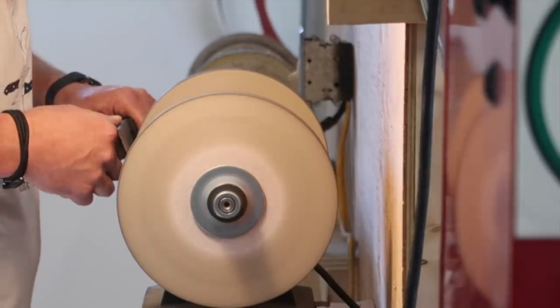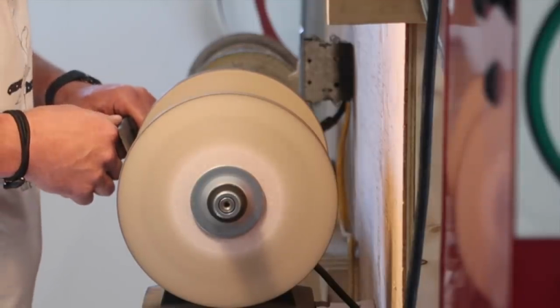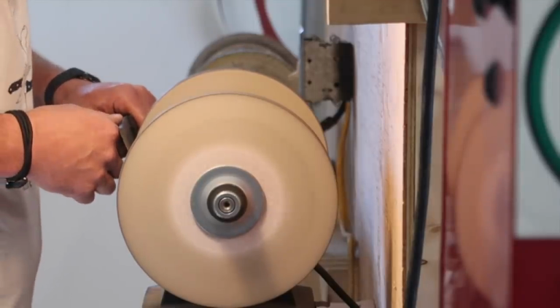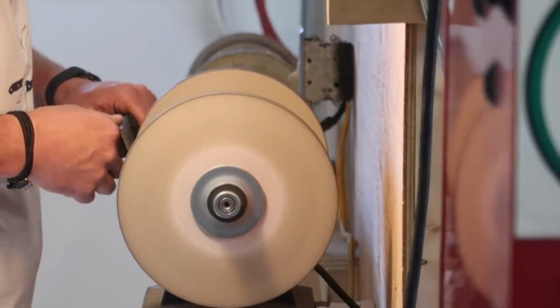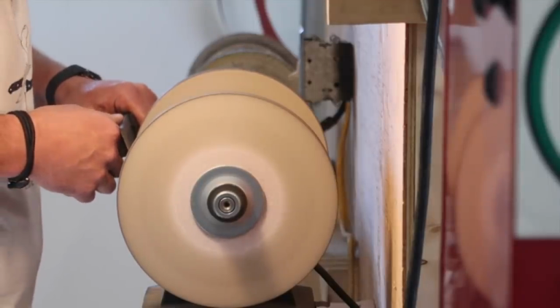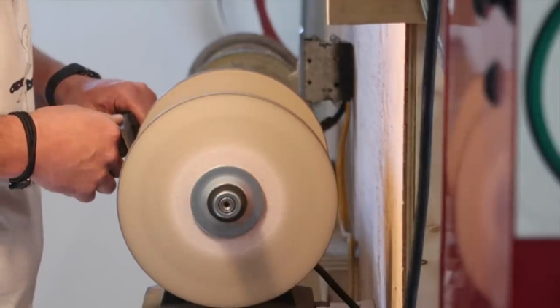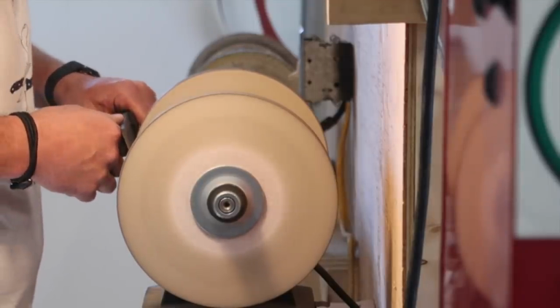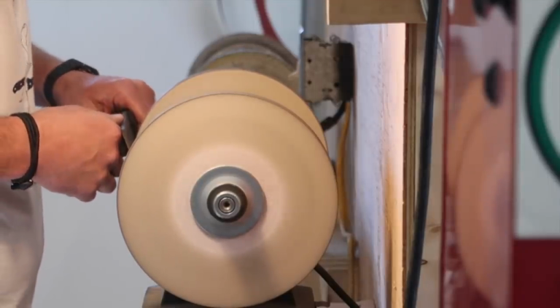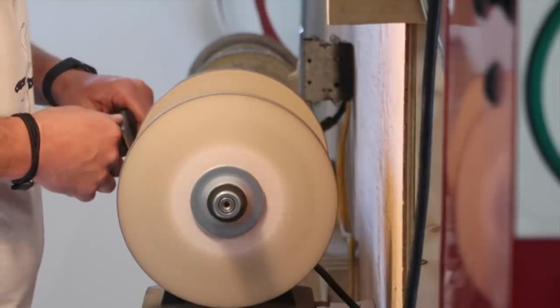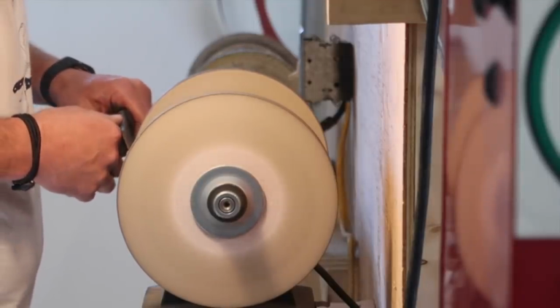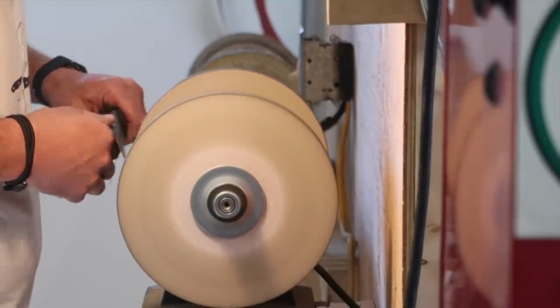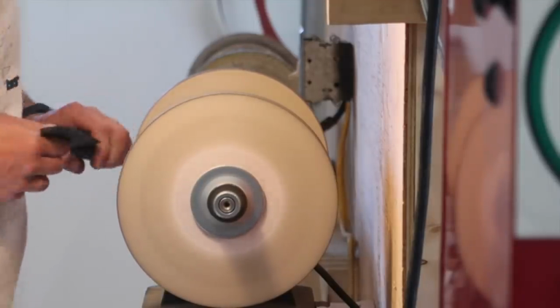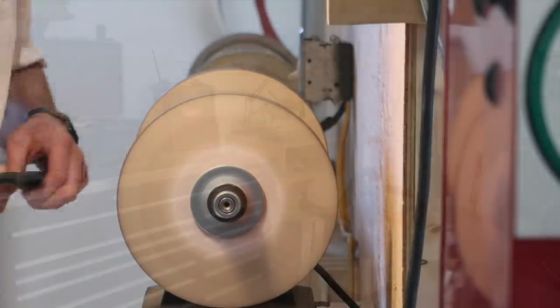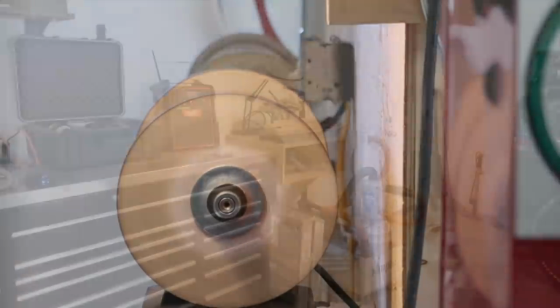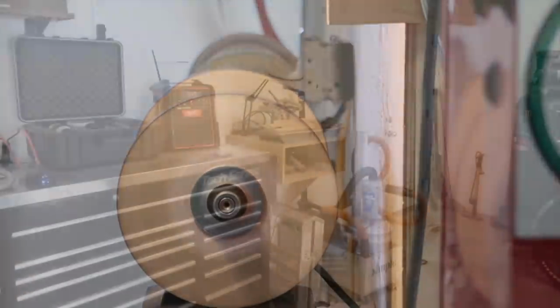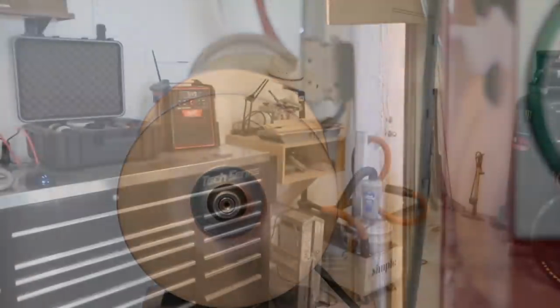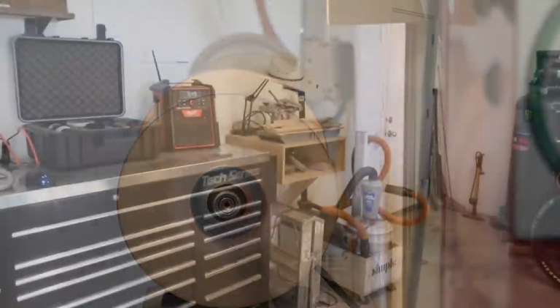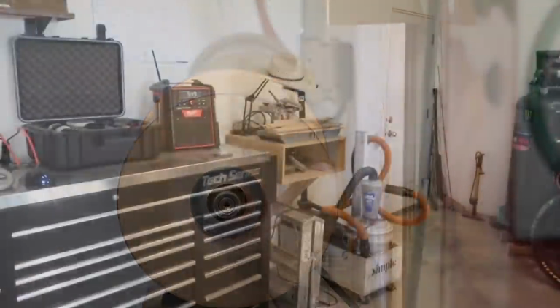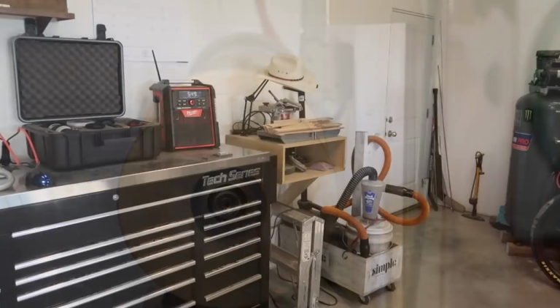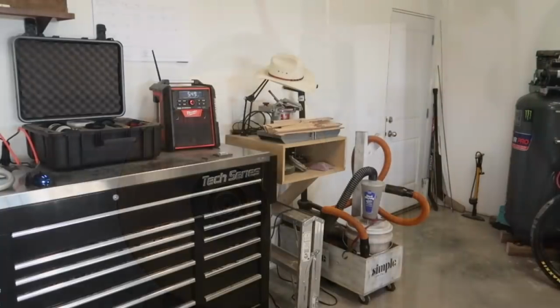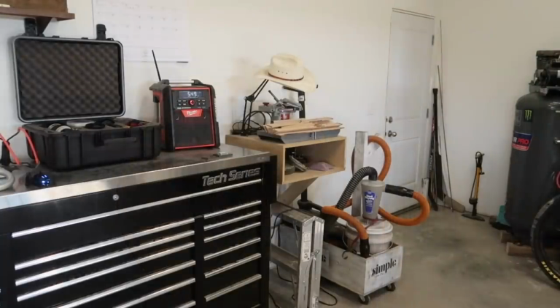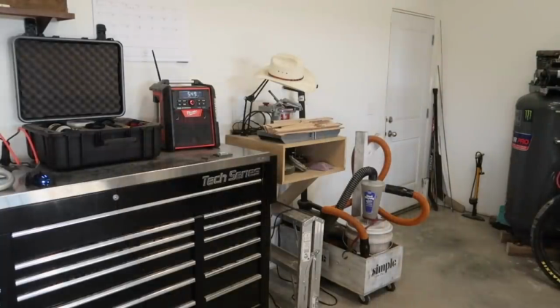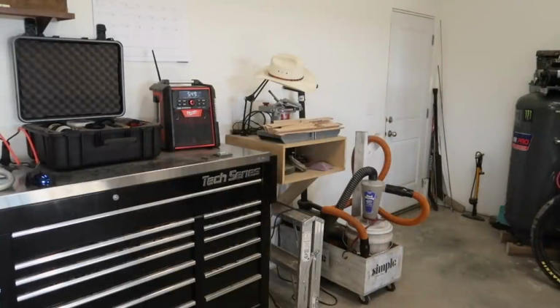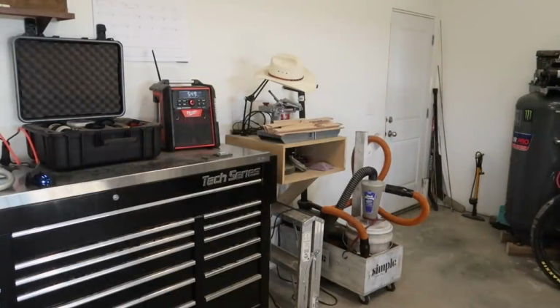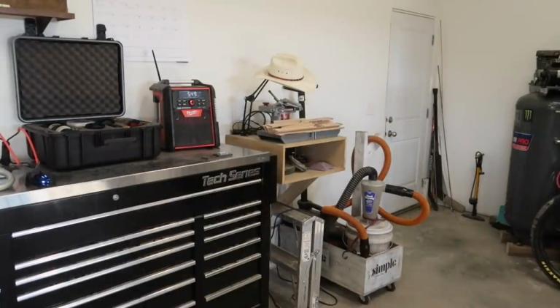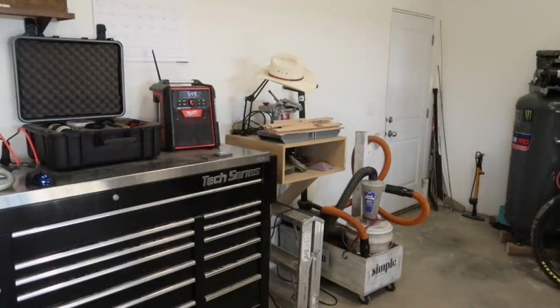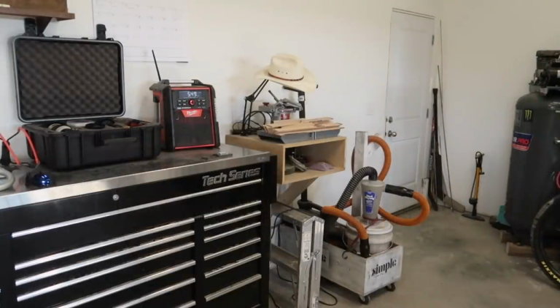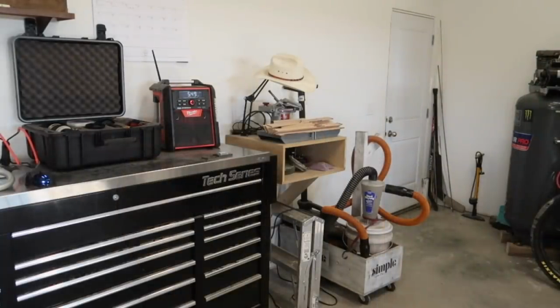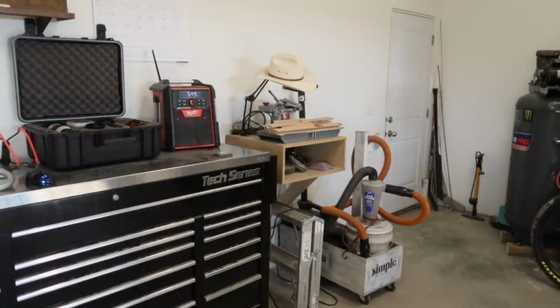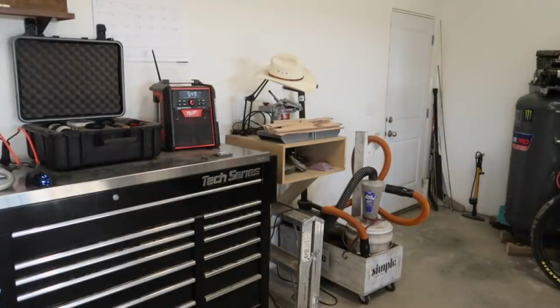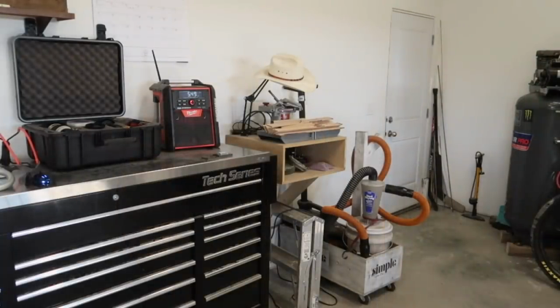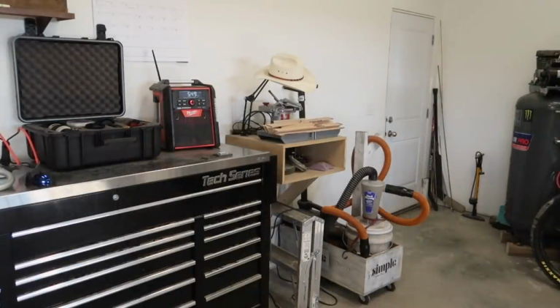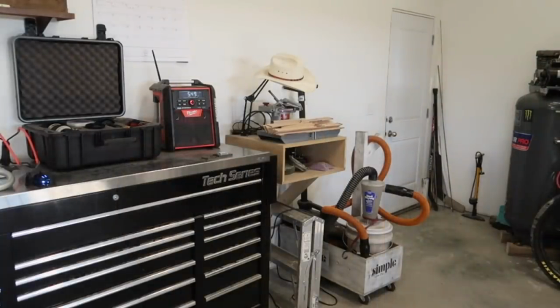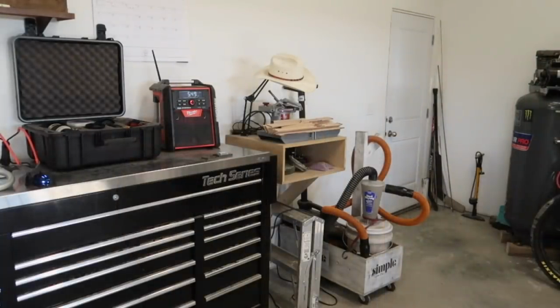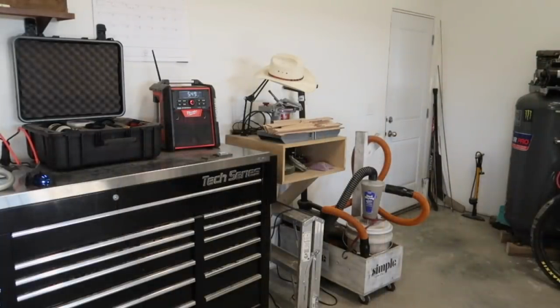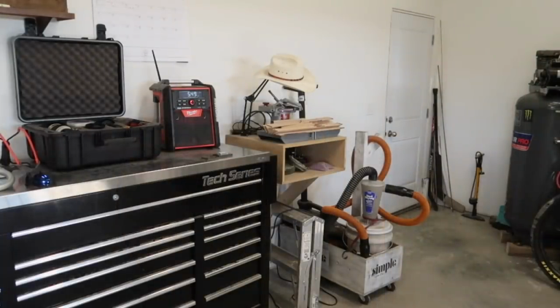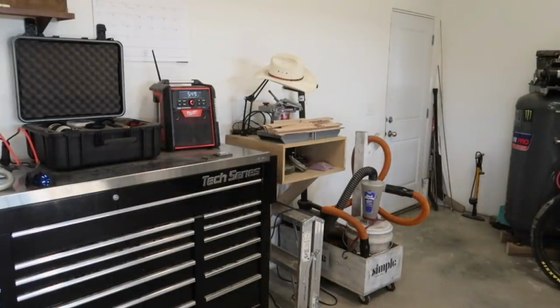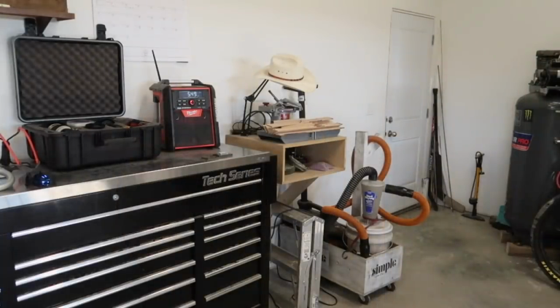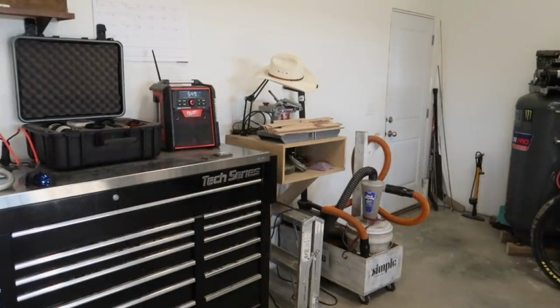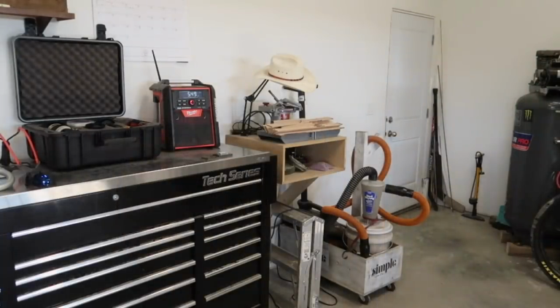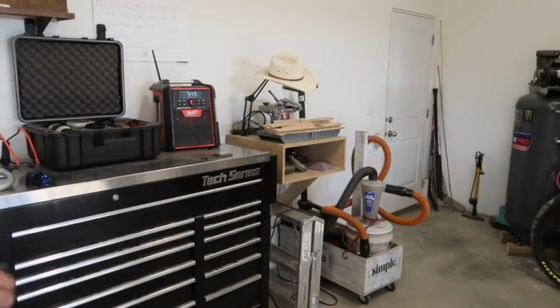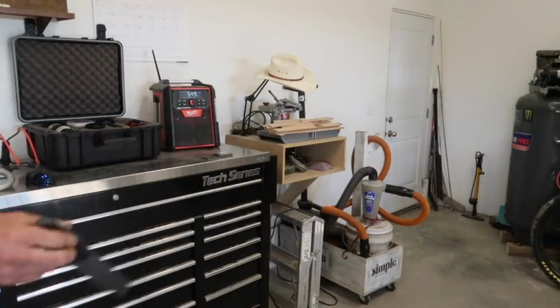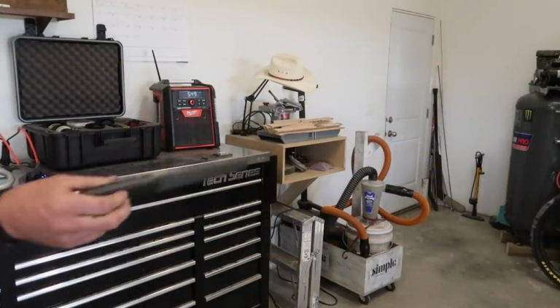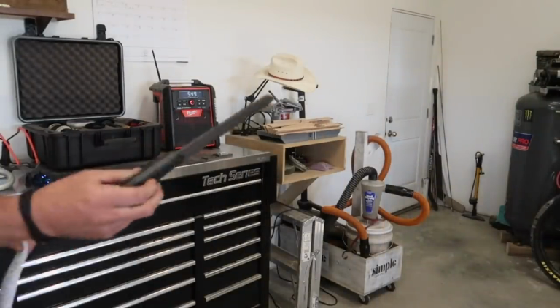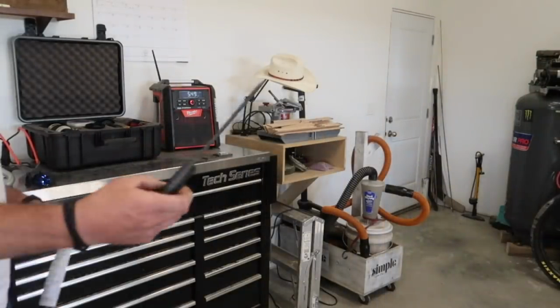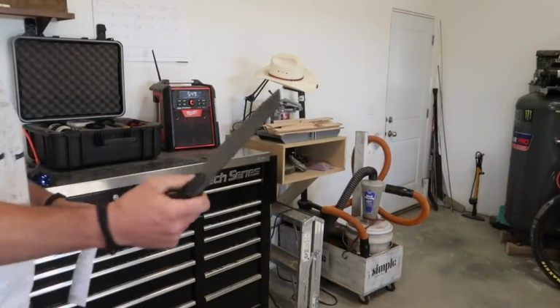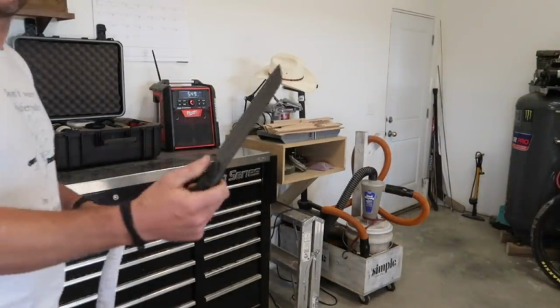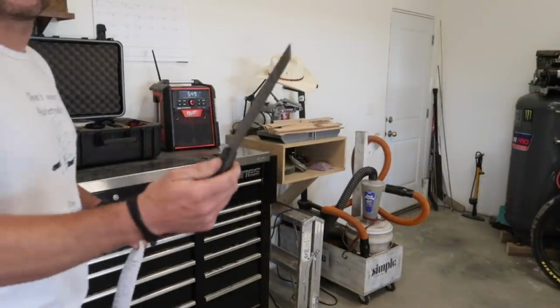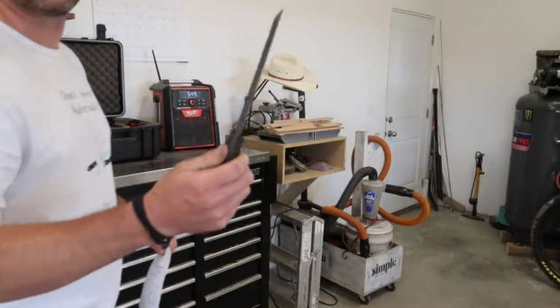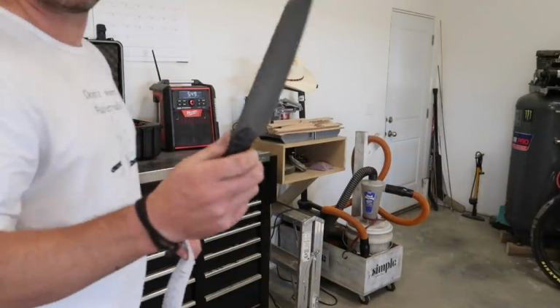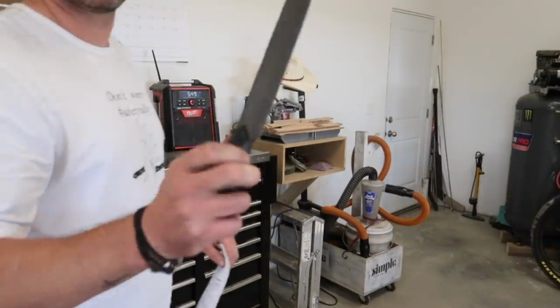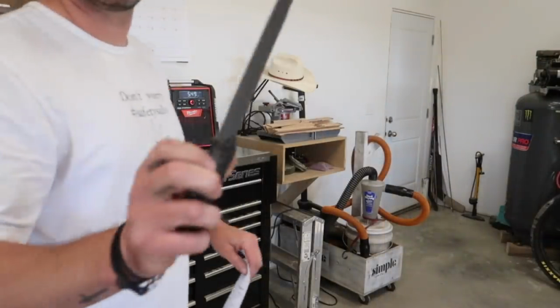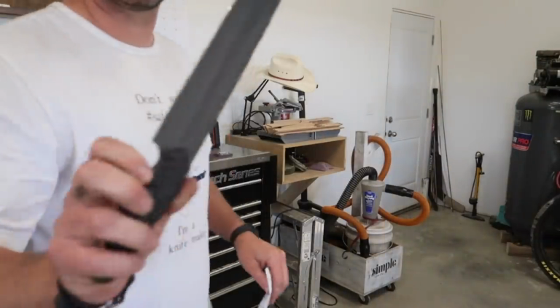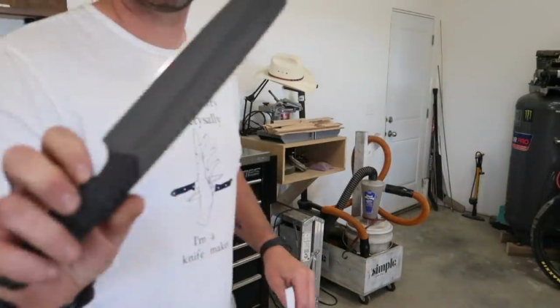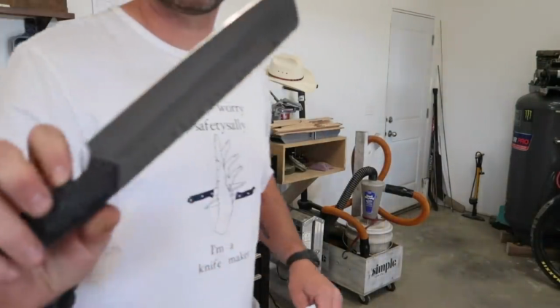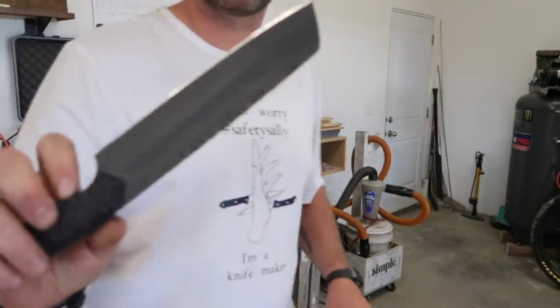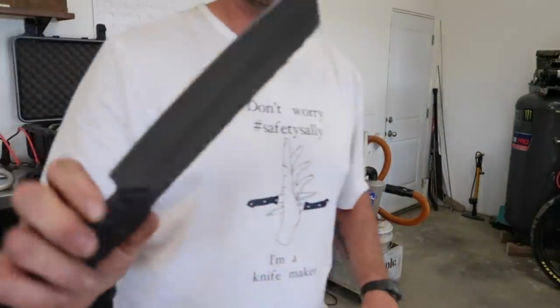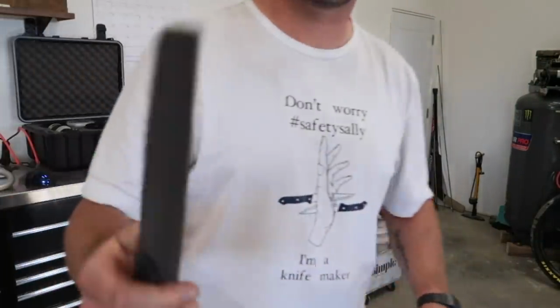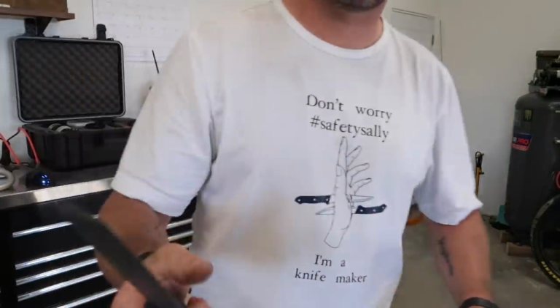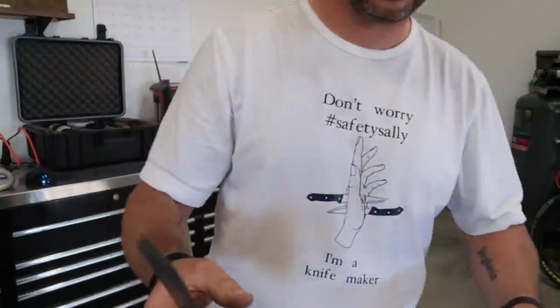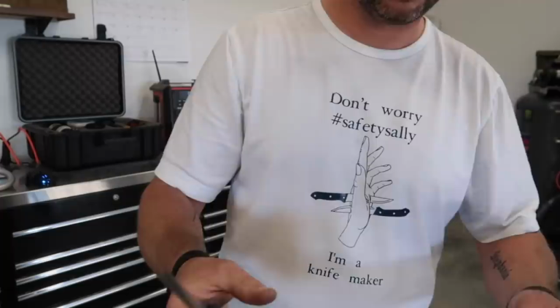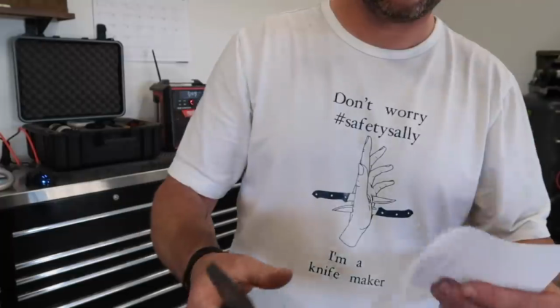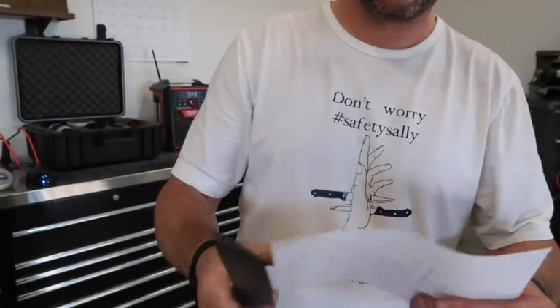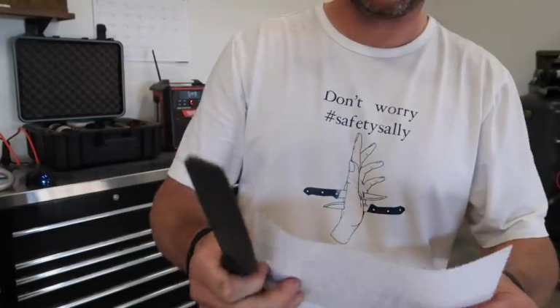I did sharpen this up on the paper wheels — a super quick, efficient way to get an excellent edge on there — and it turned out really nice. It's a really great slicing blade.